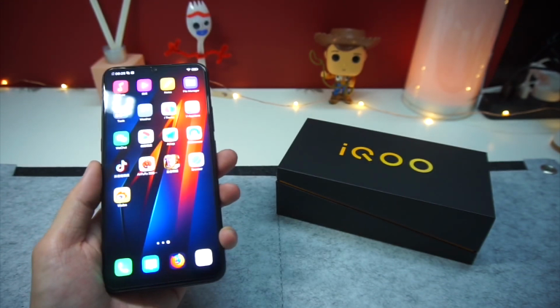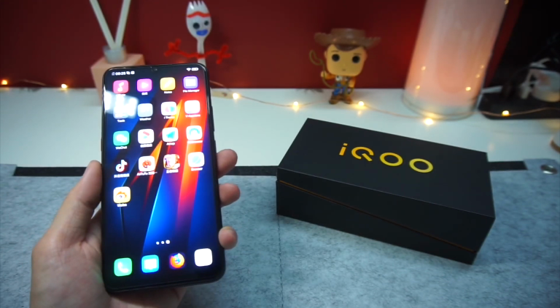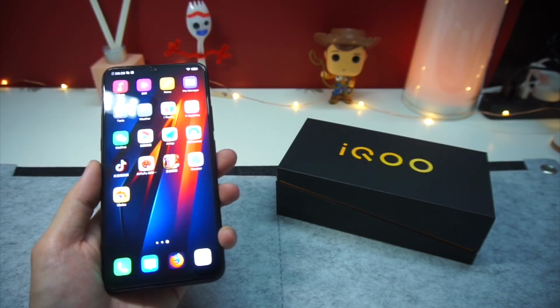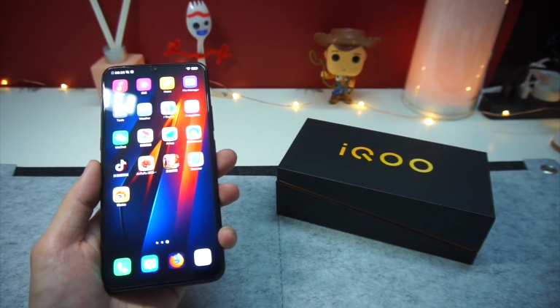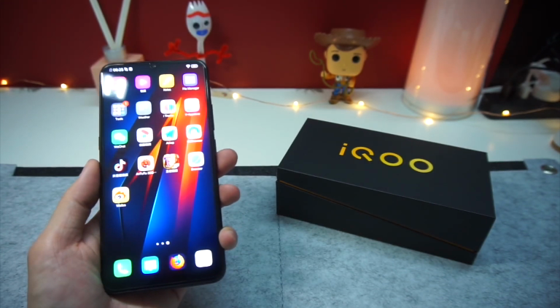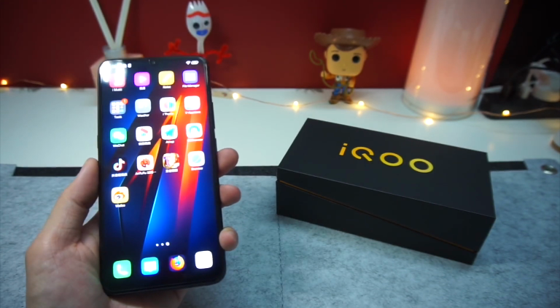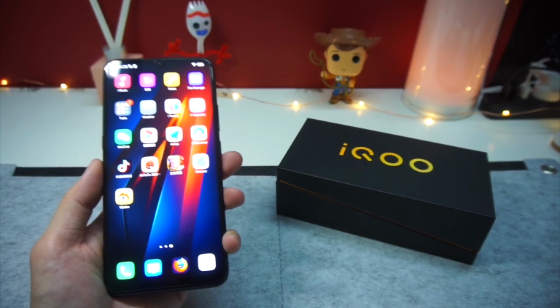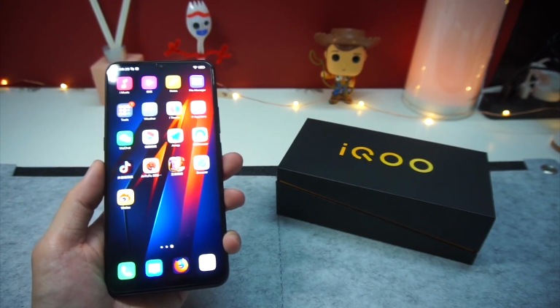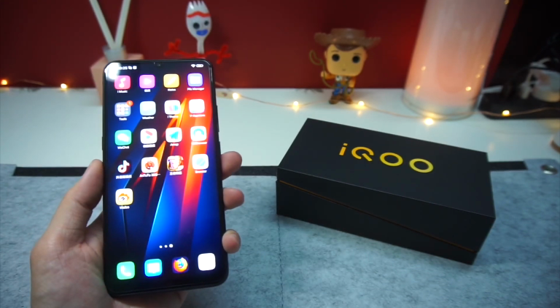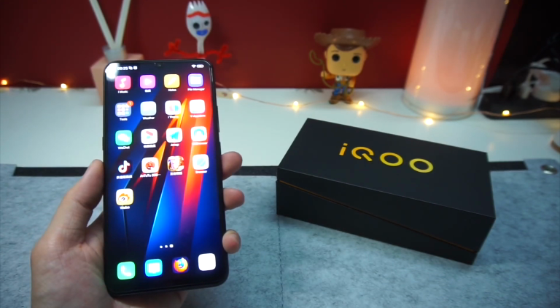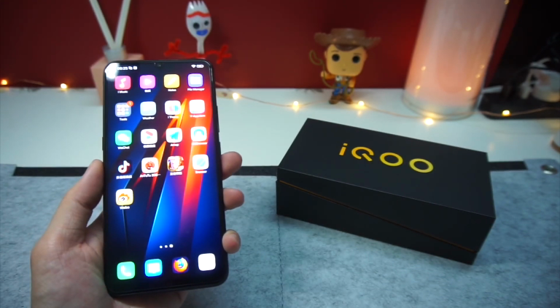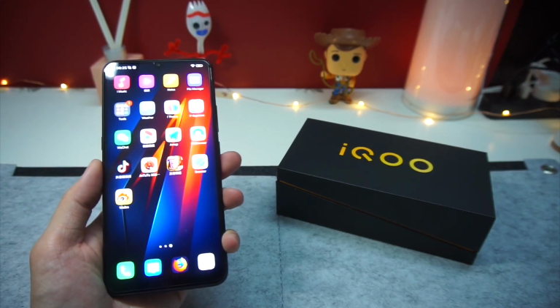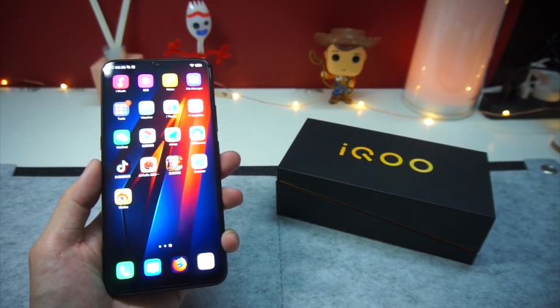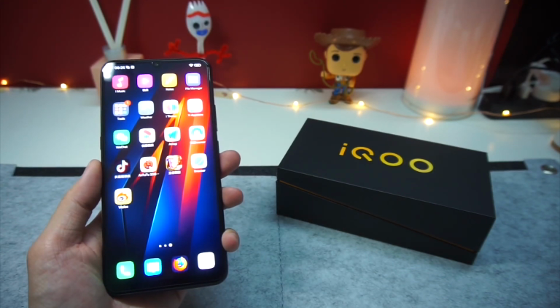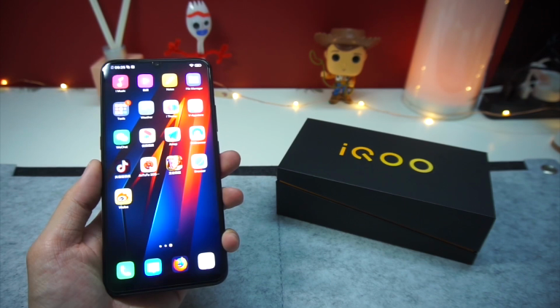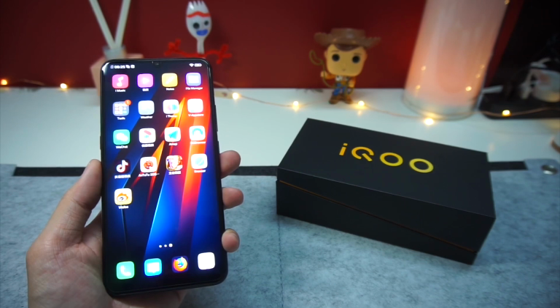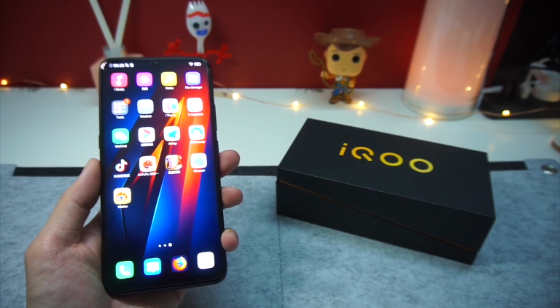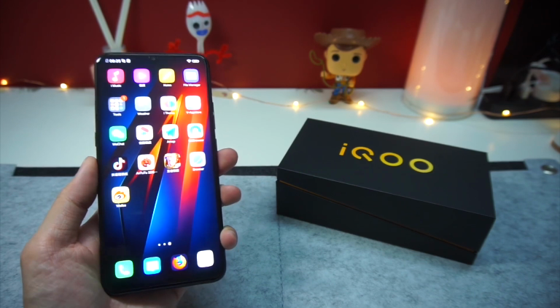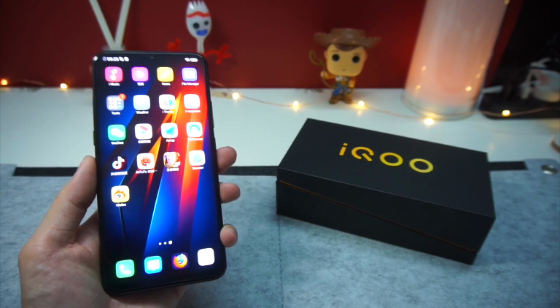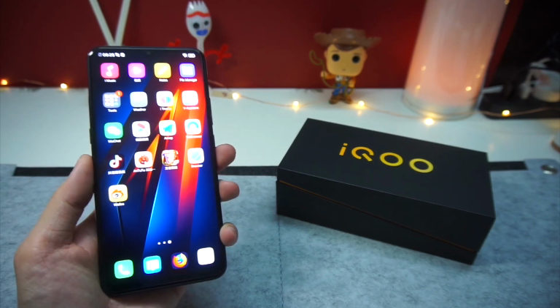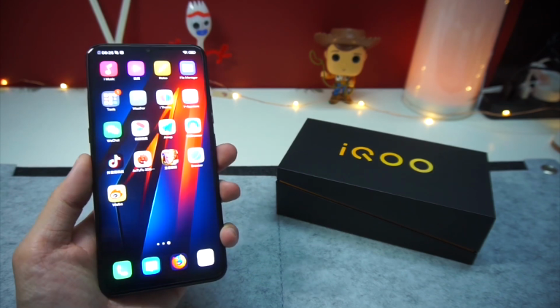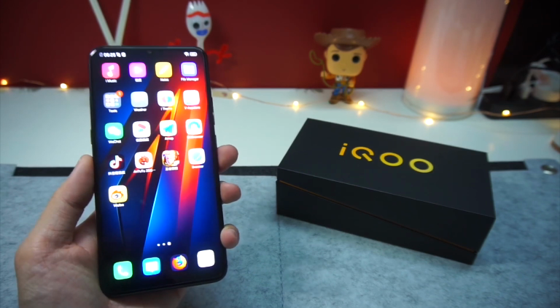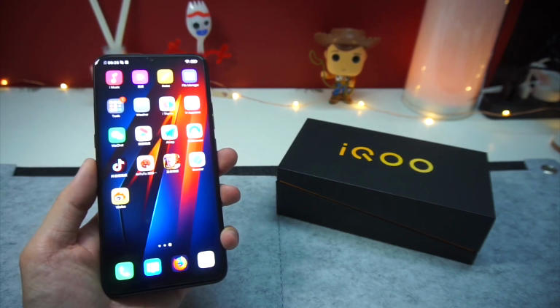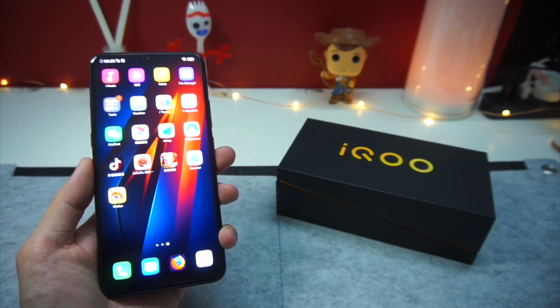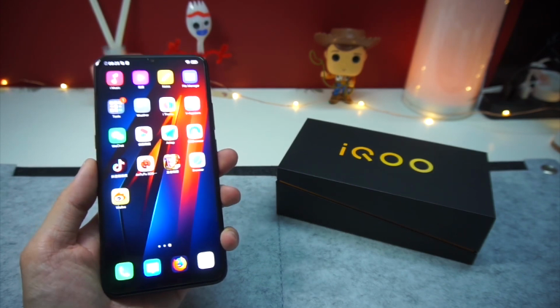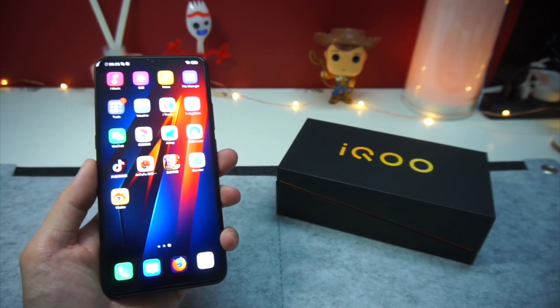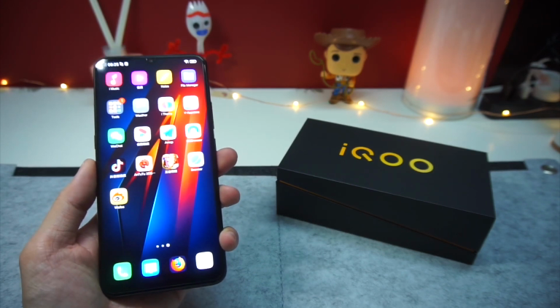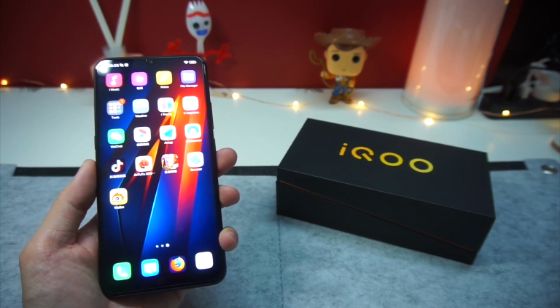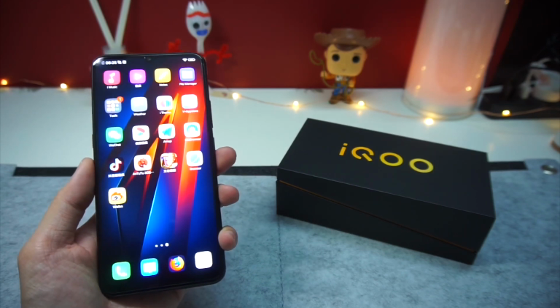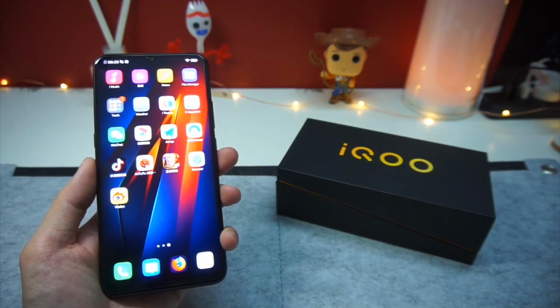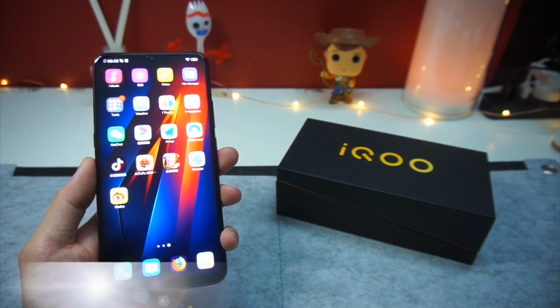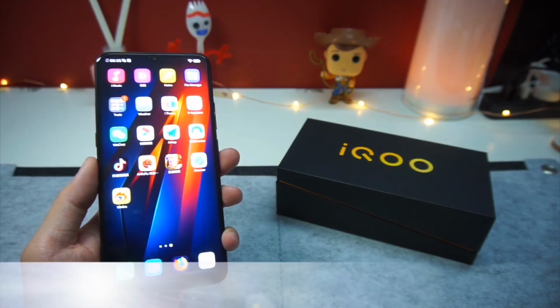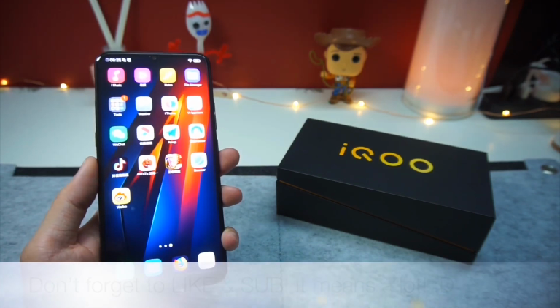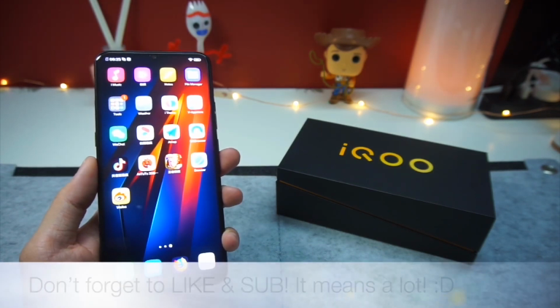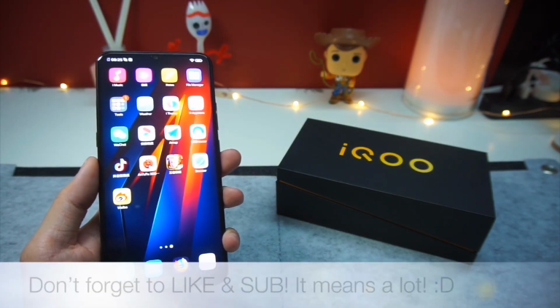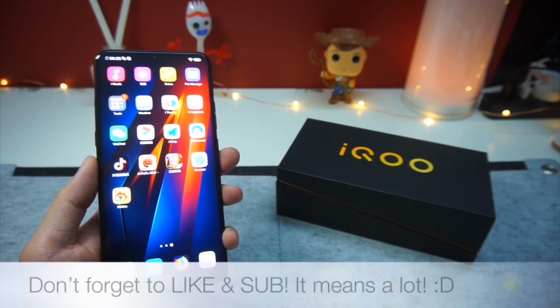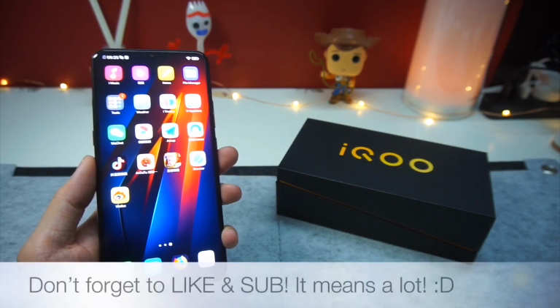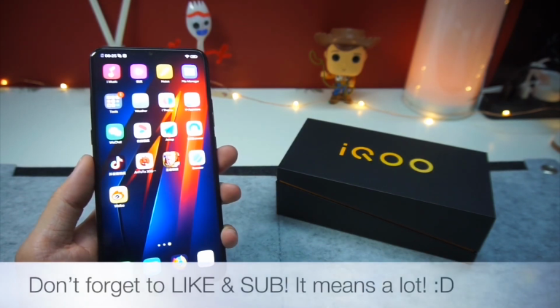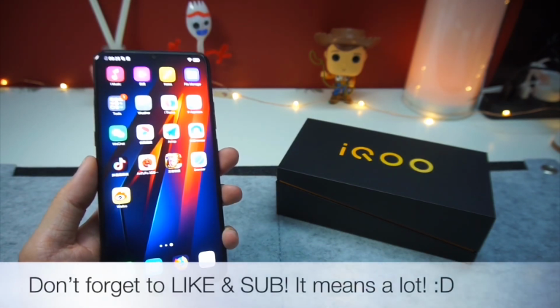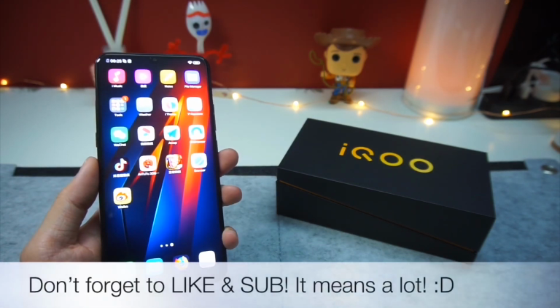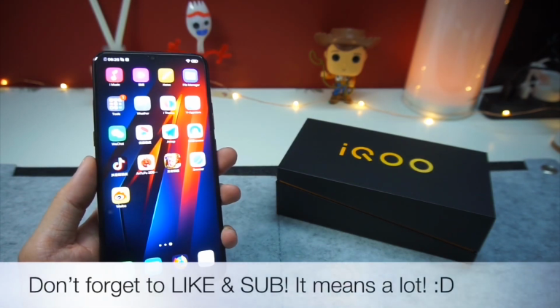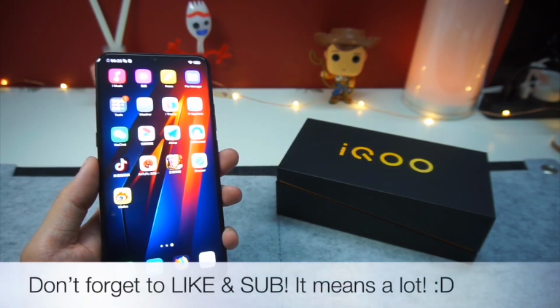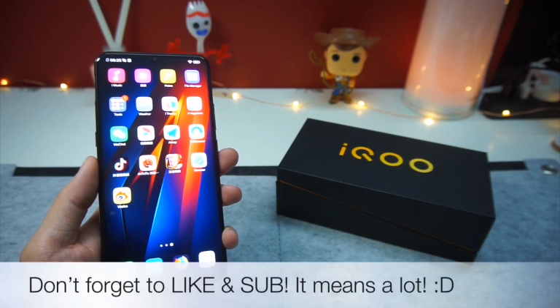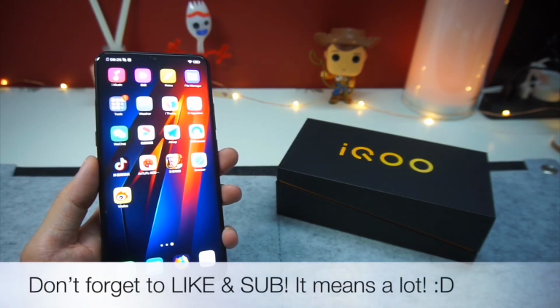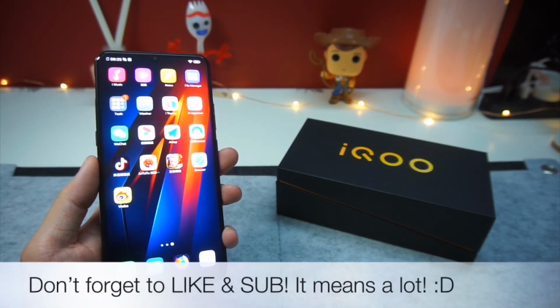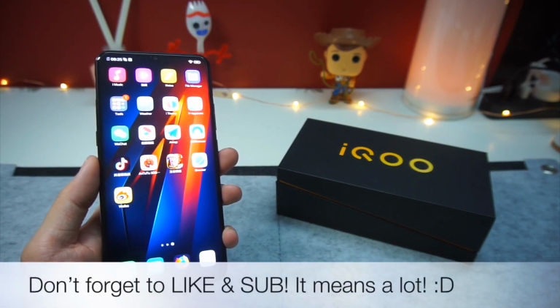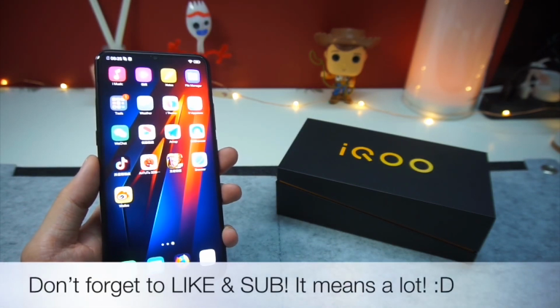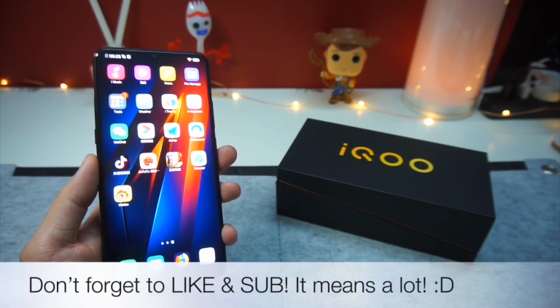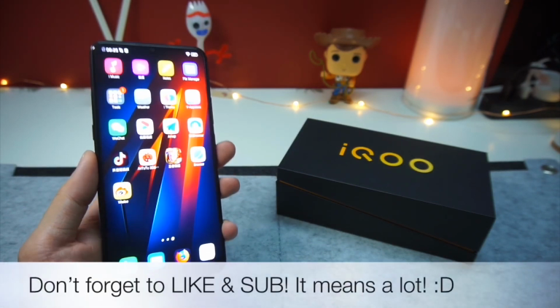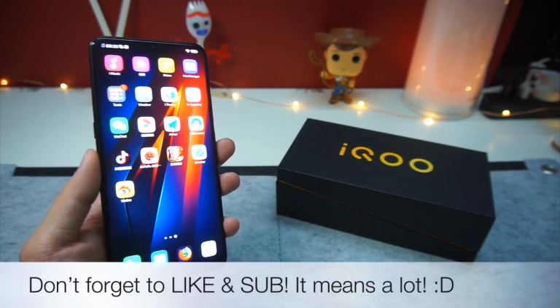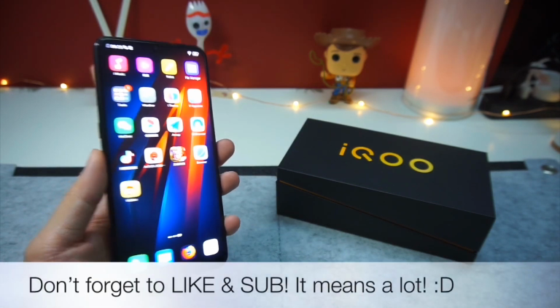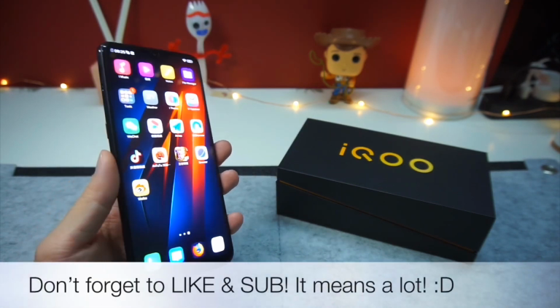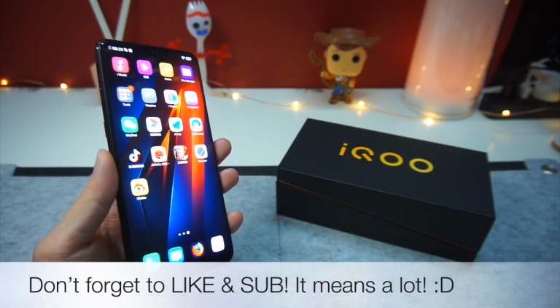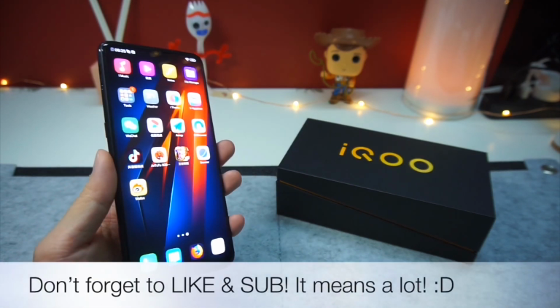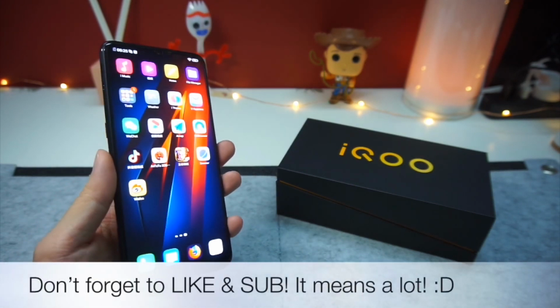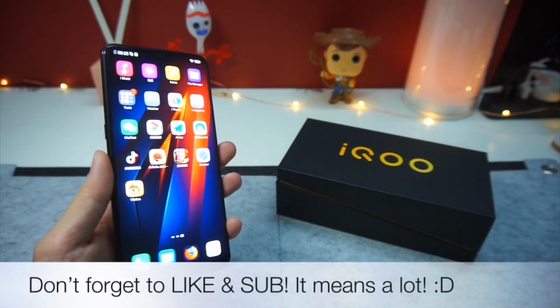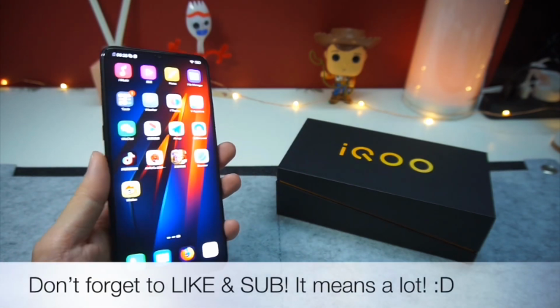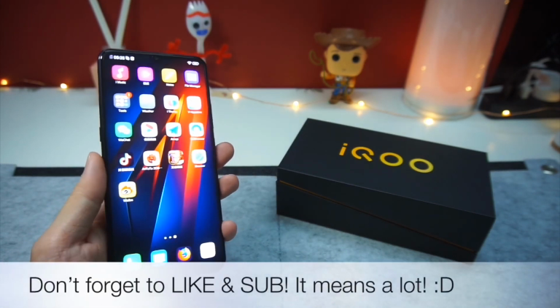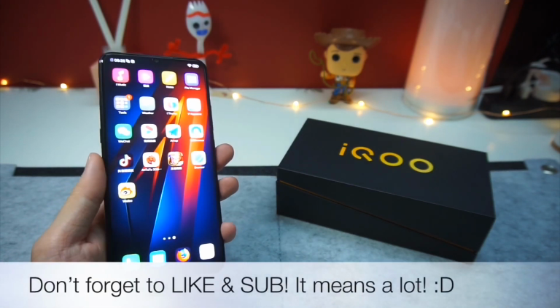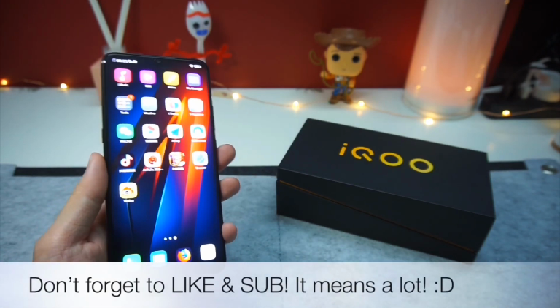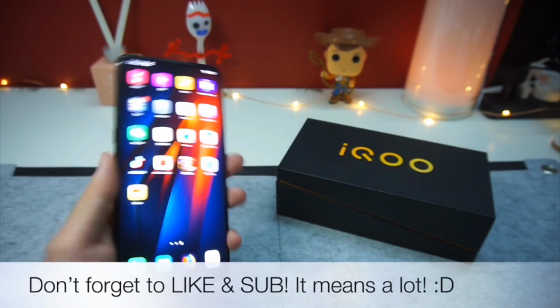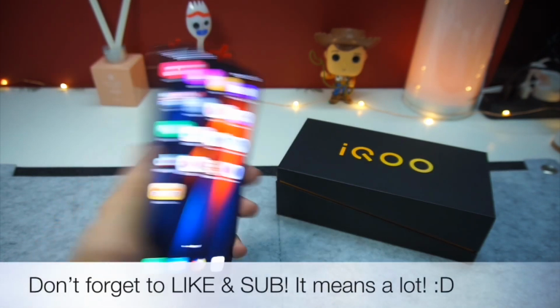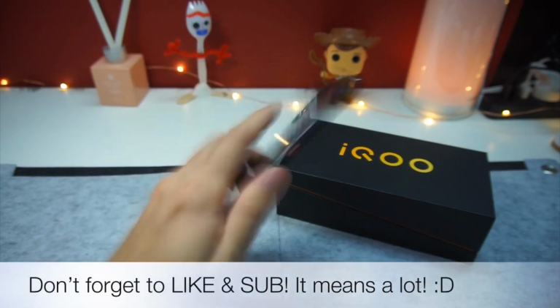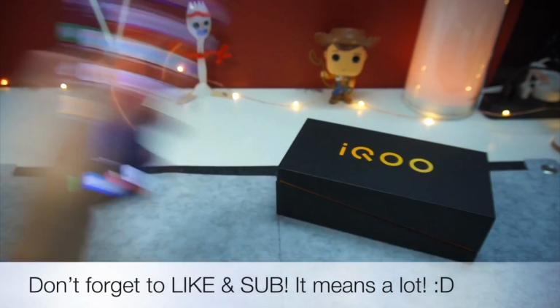Anyway, that's it for this video. If you guys have any questions, please leave them in the comment section down below, and I'll see you guys in the next one. Bye!